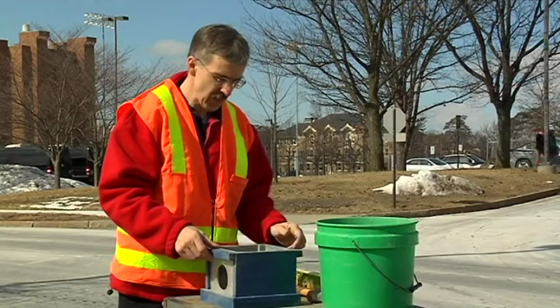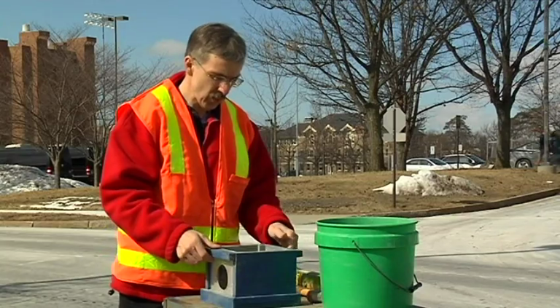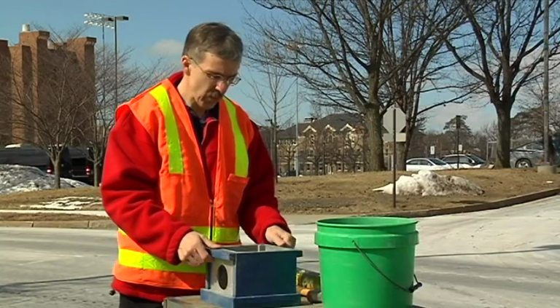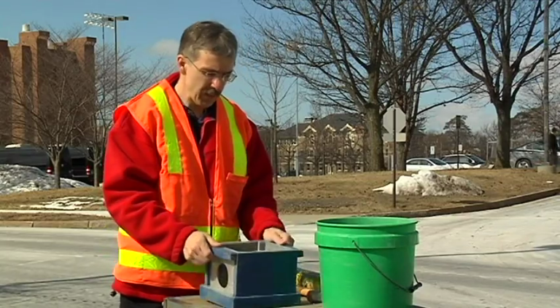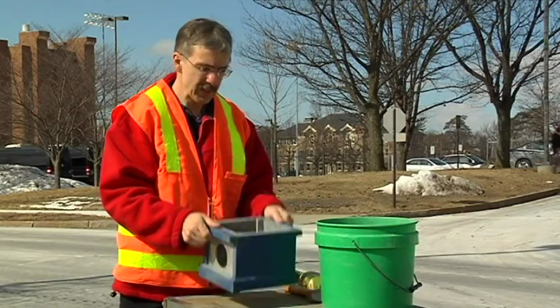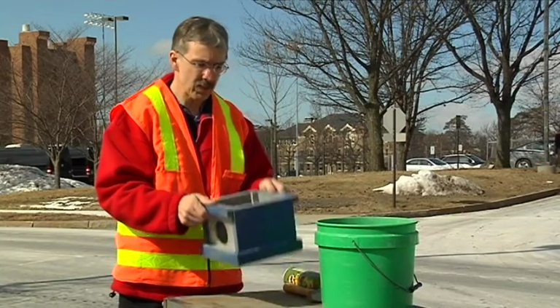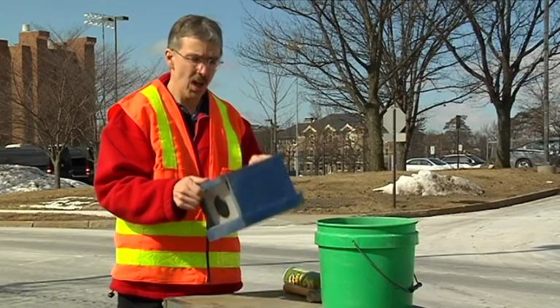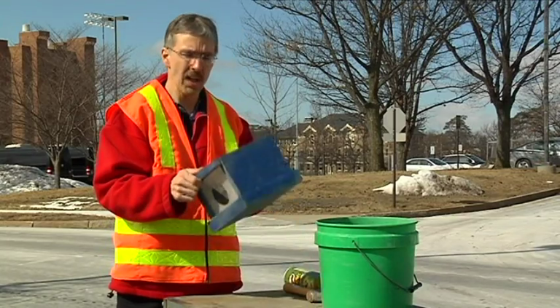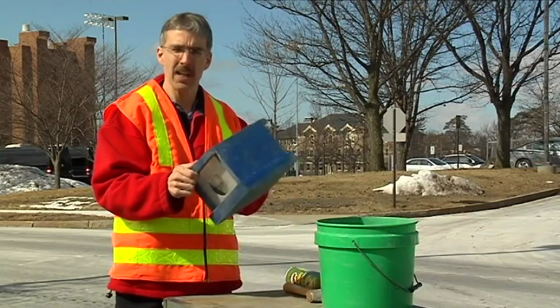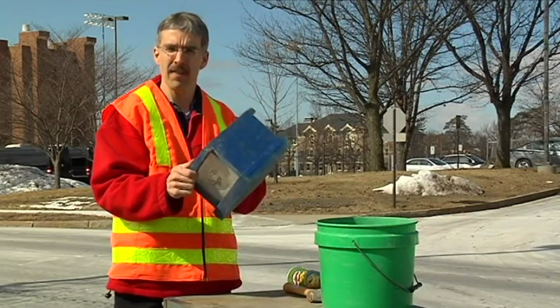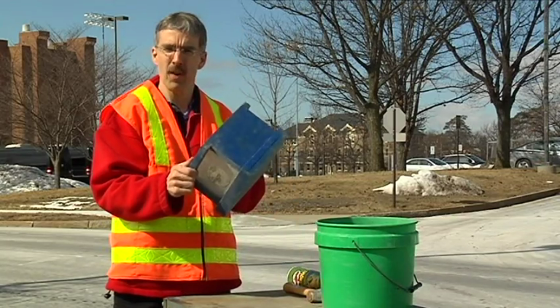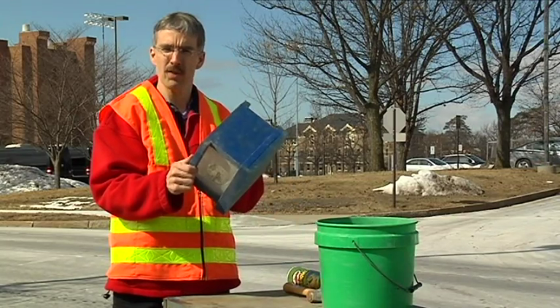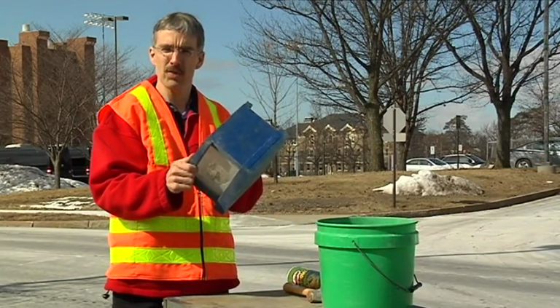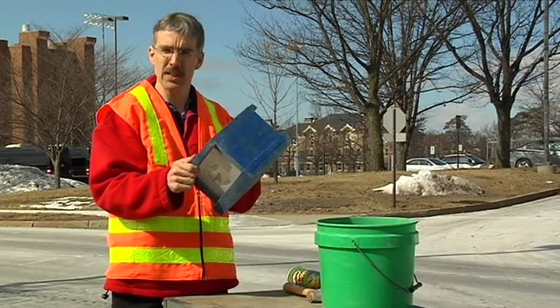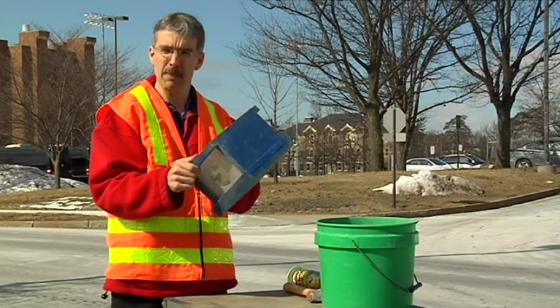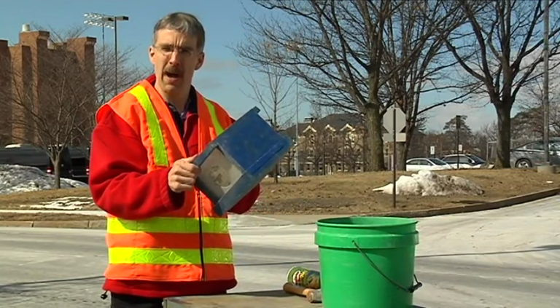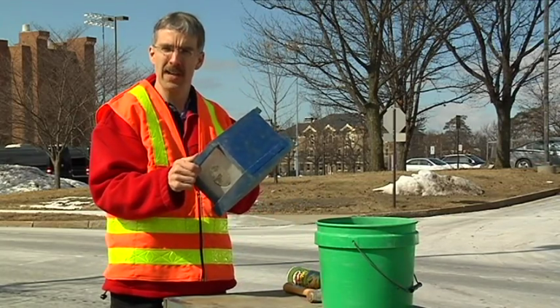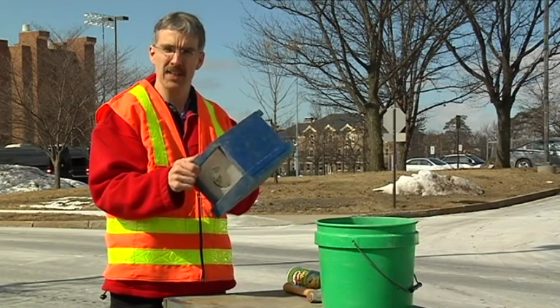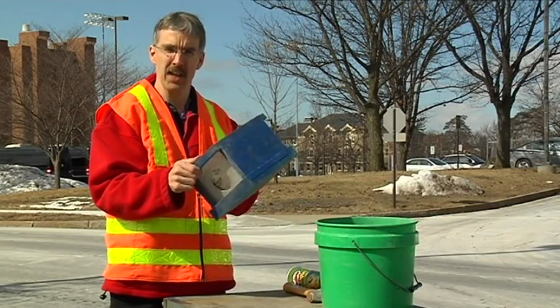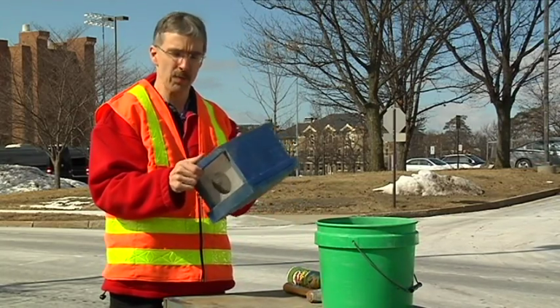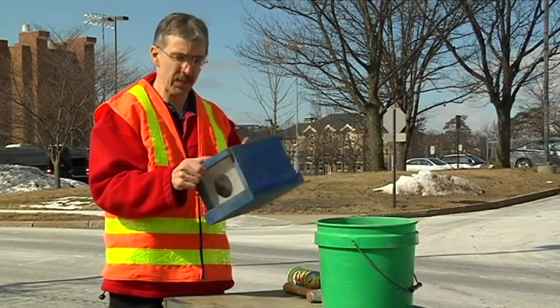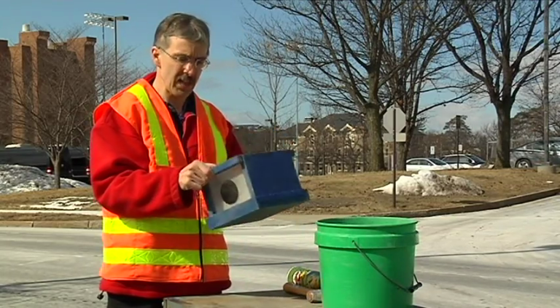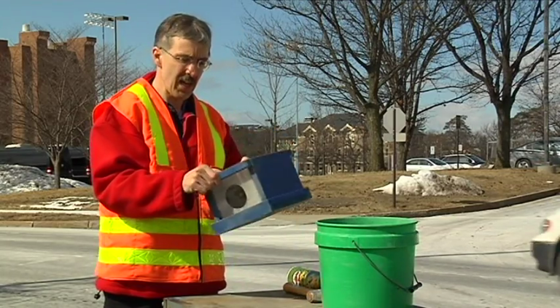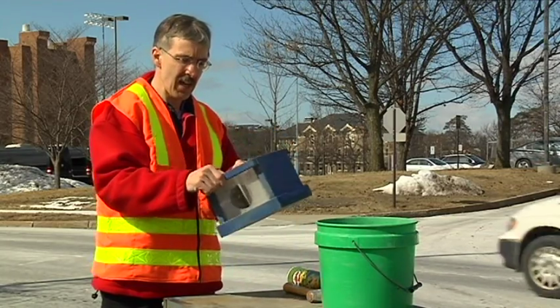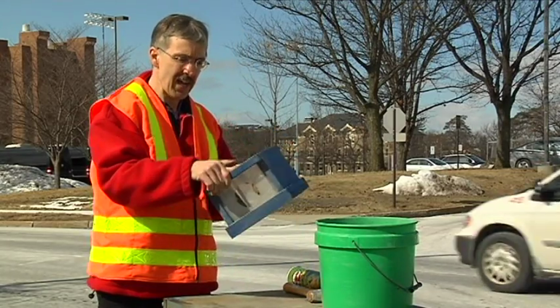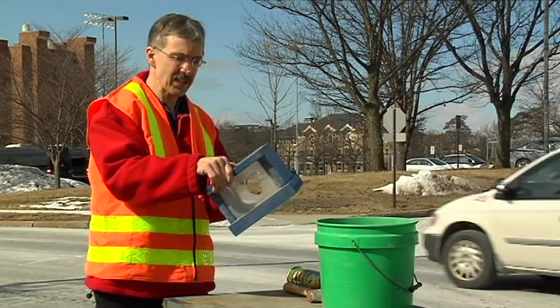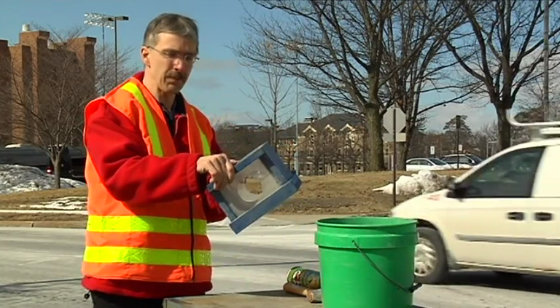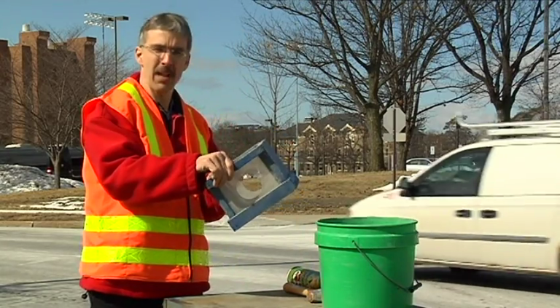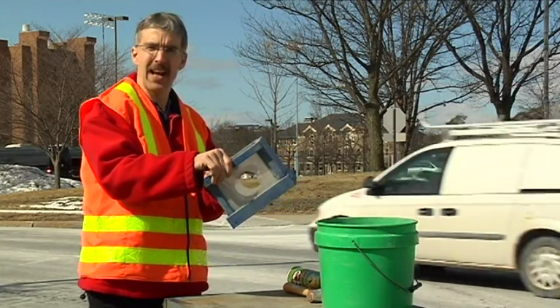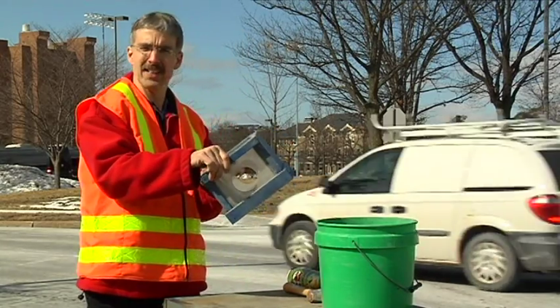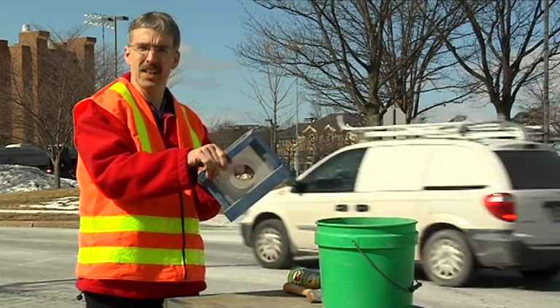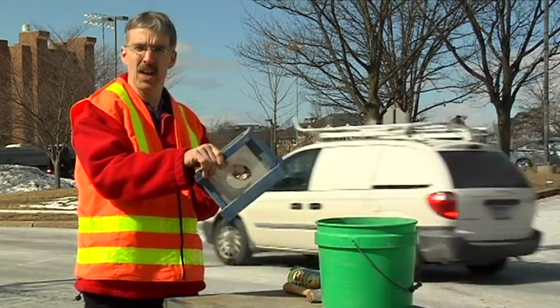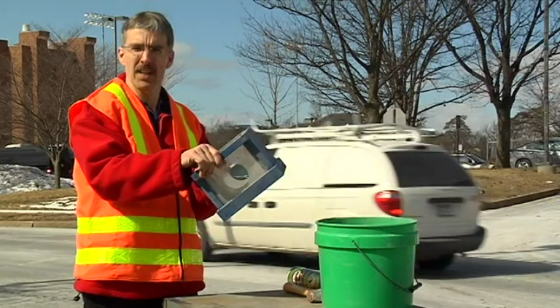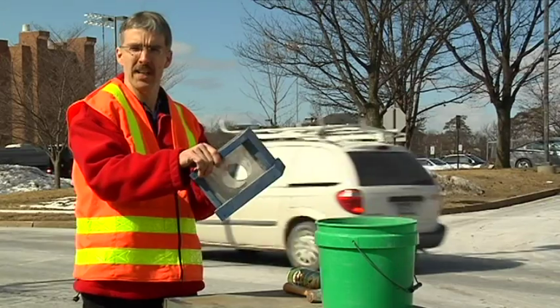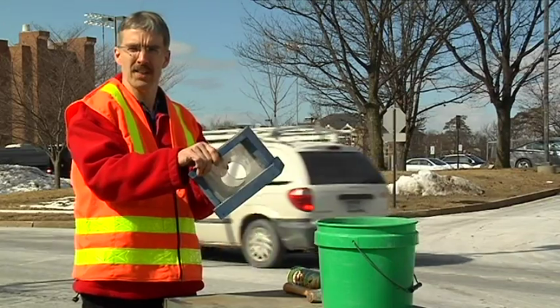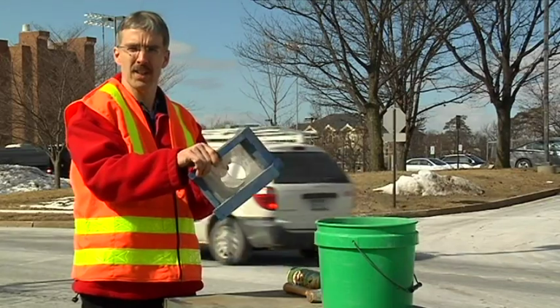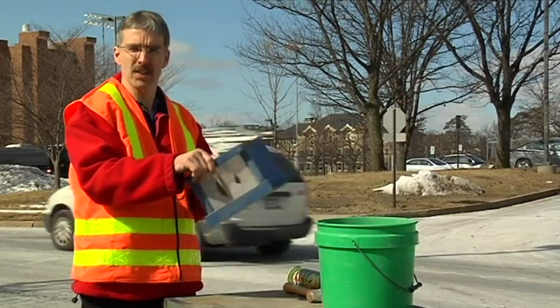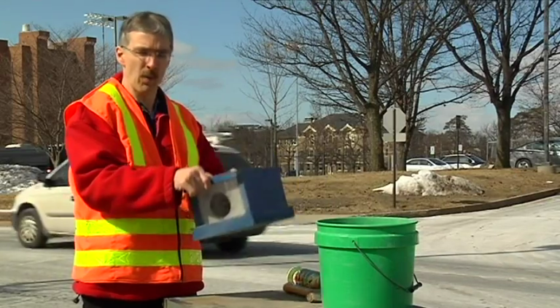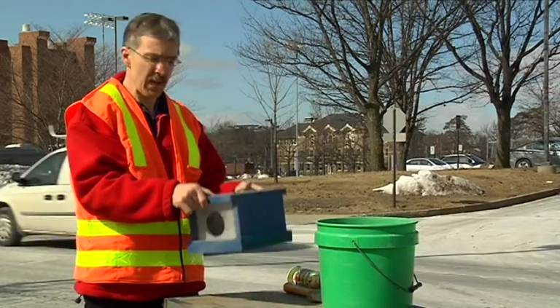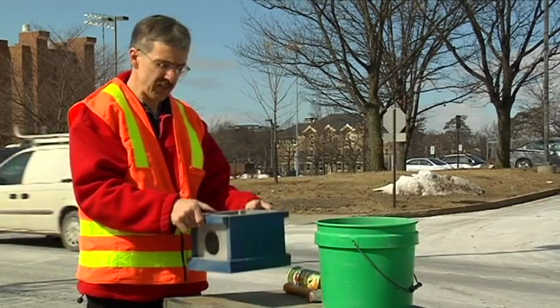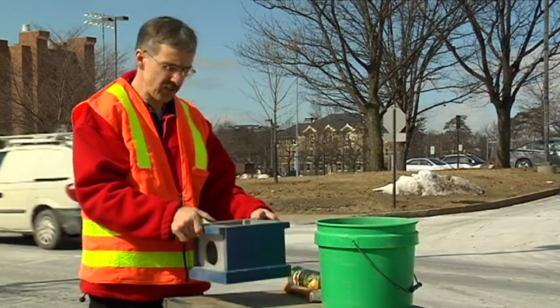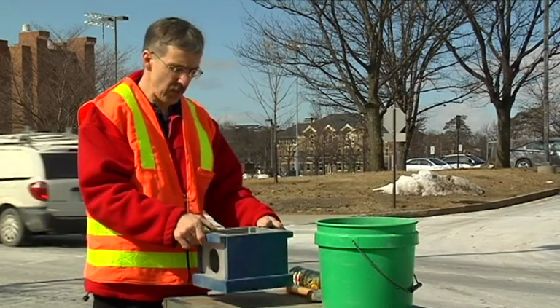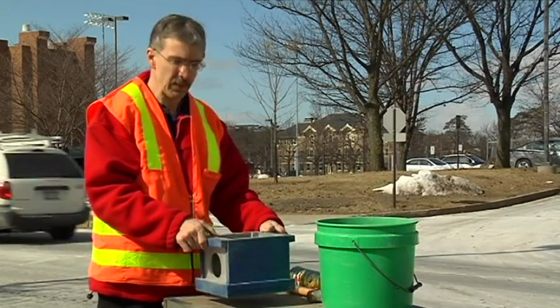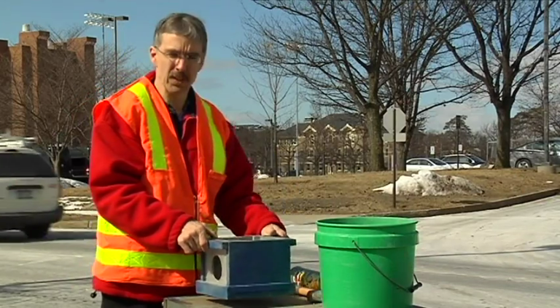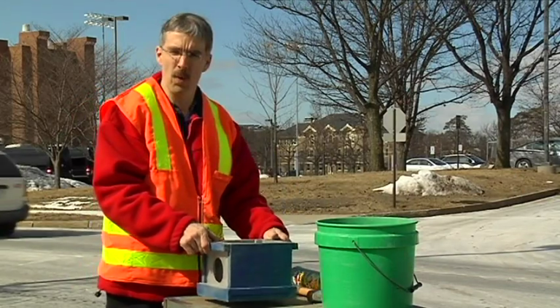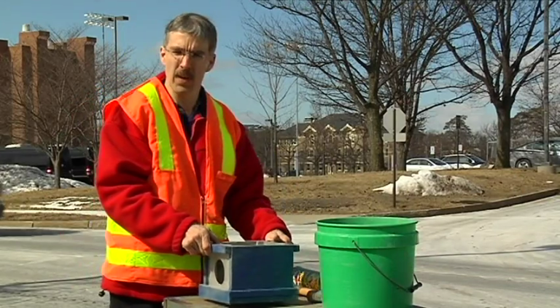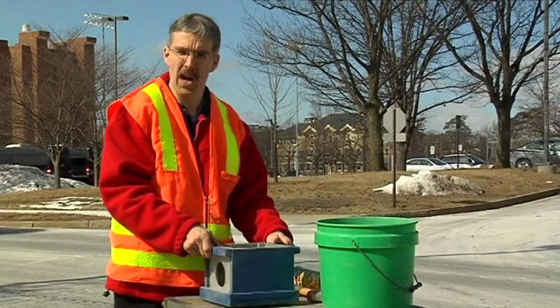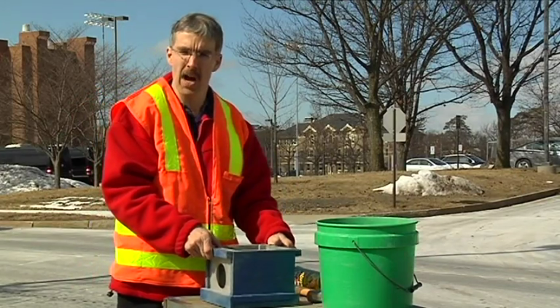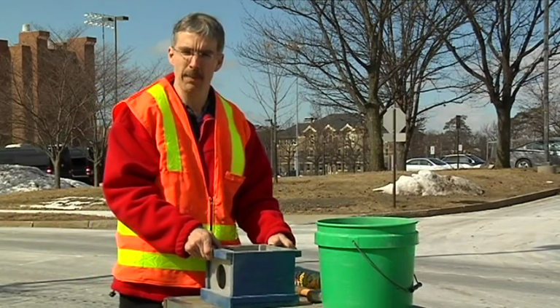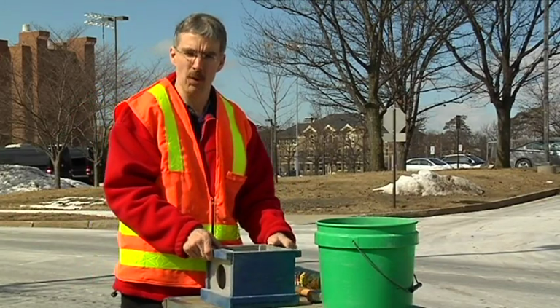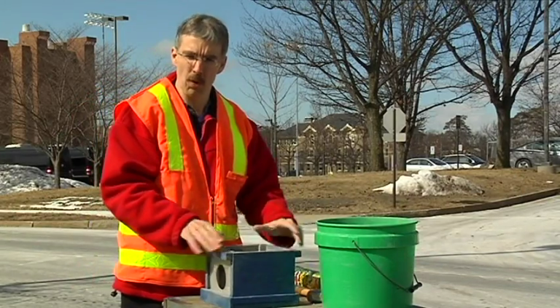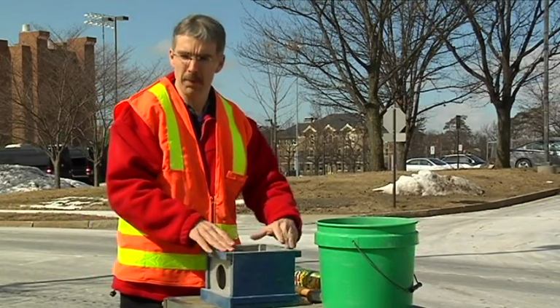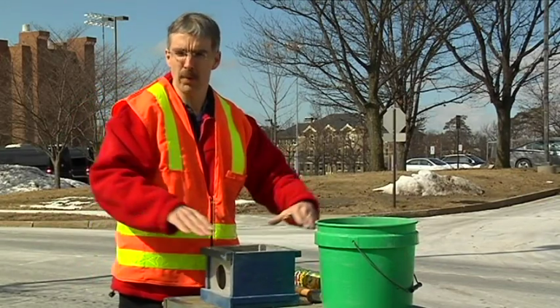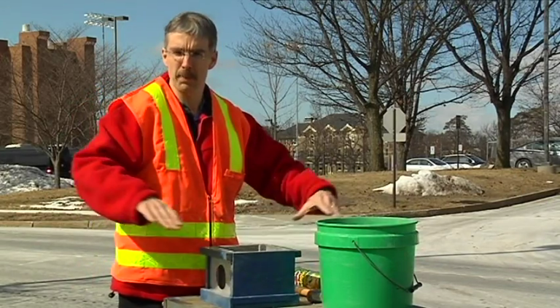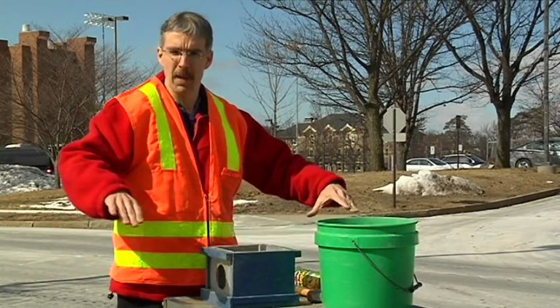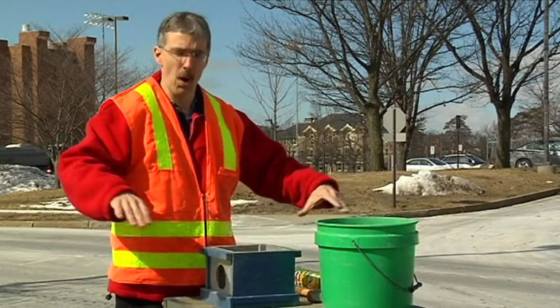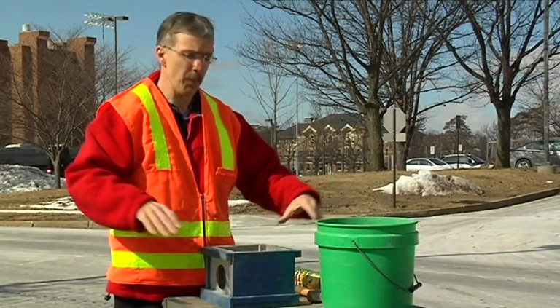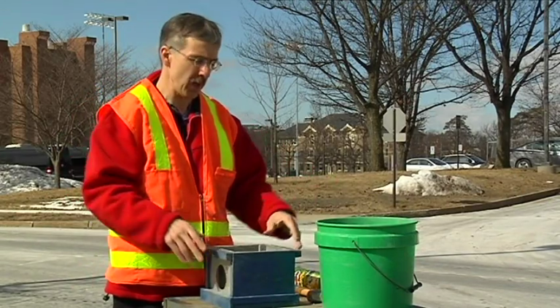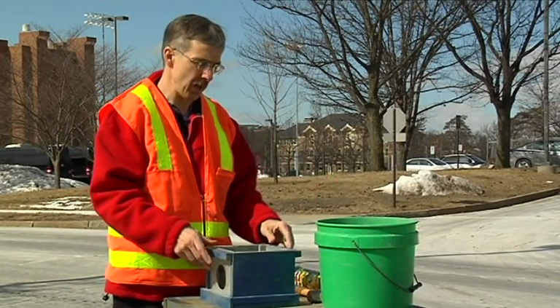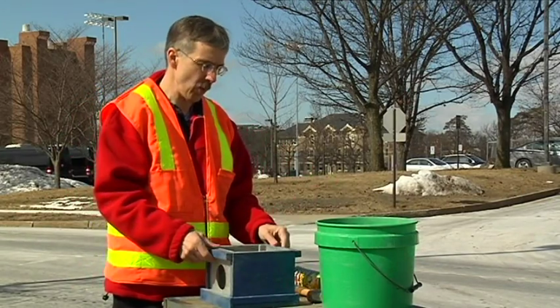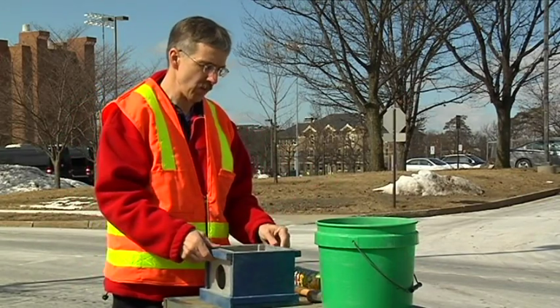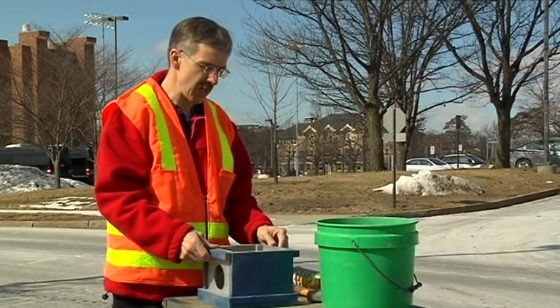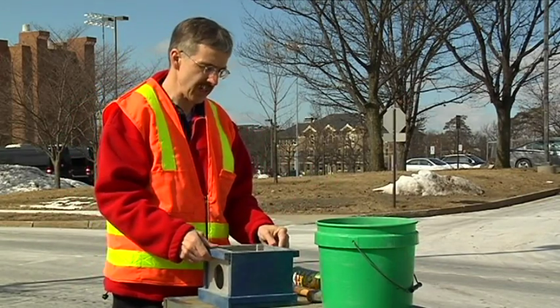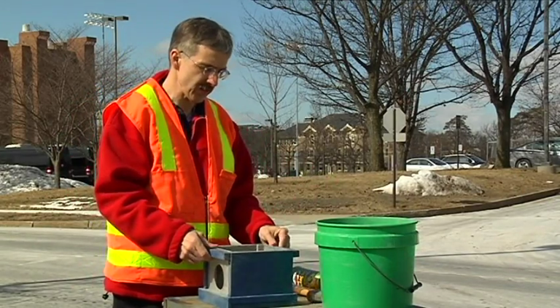We're going to be installing it out of our trench box here, which has some plastic on the ends just so we can see what's going on, but normally it would be open on both ends.